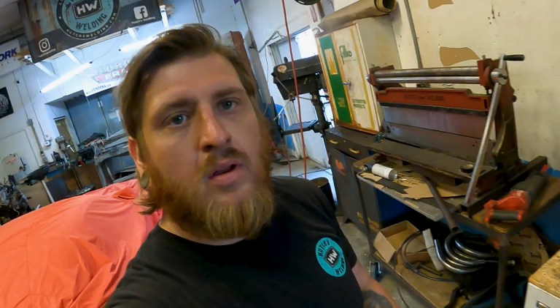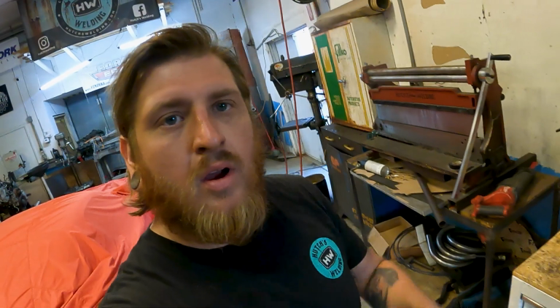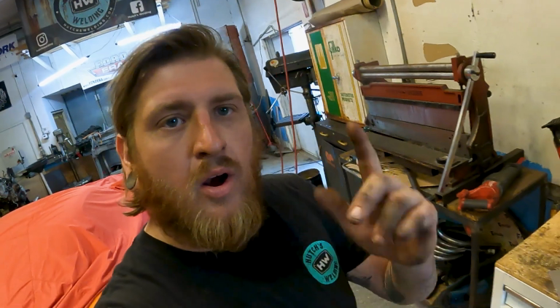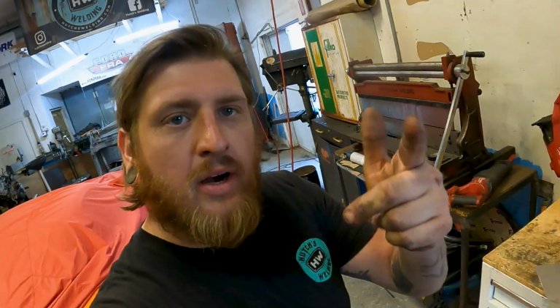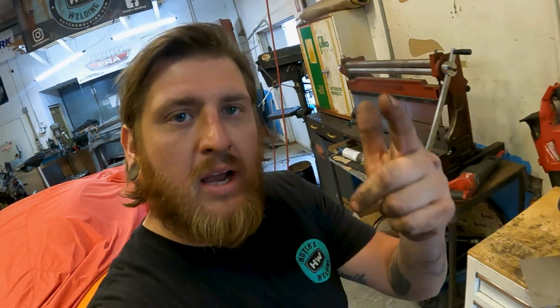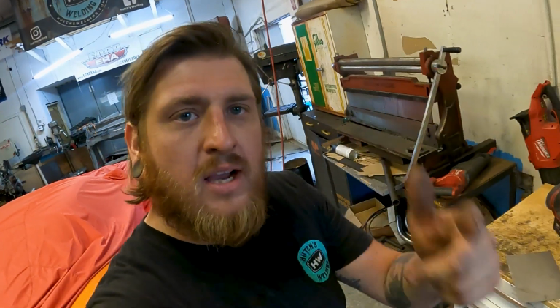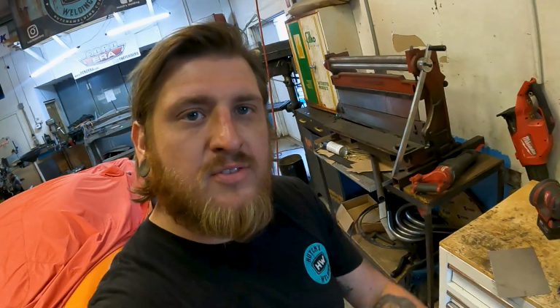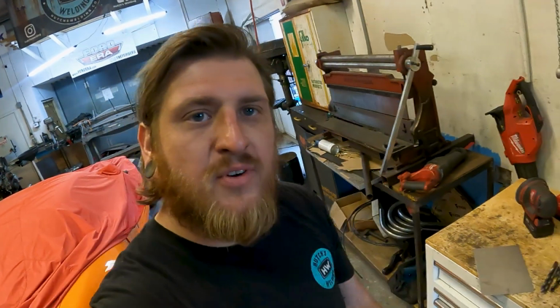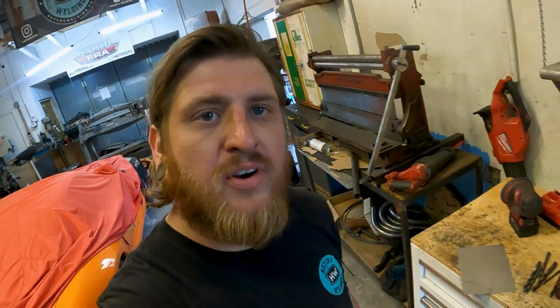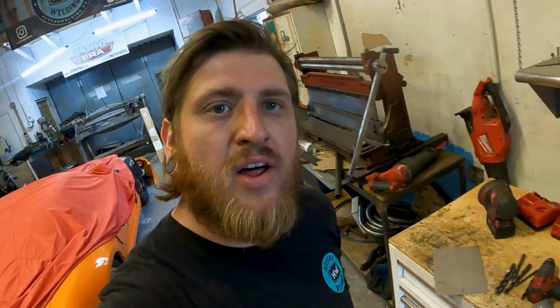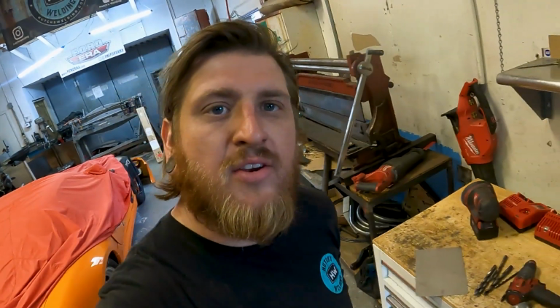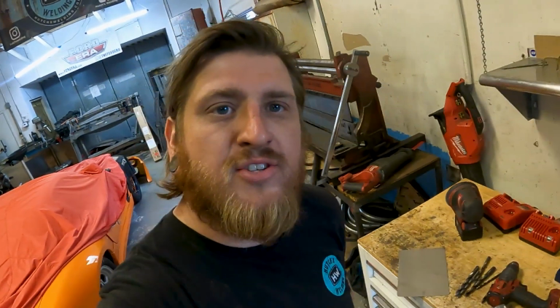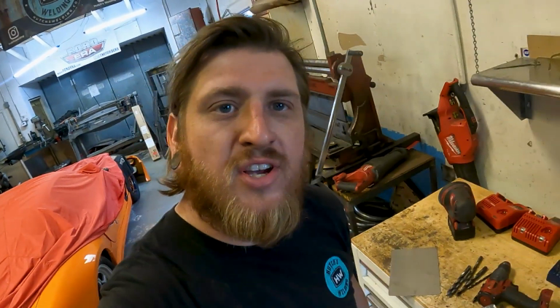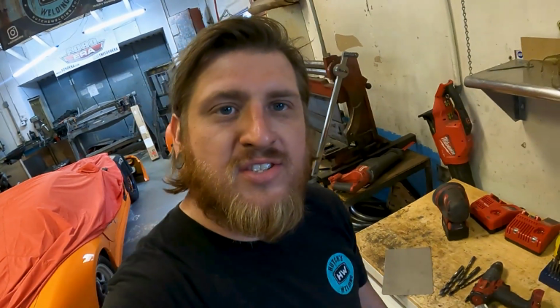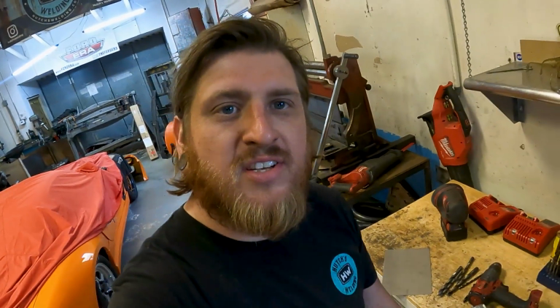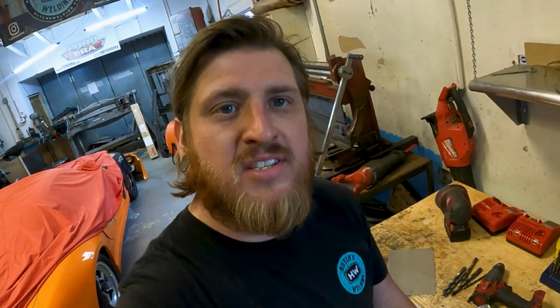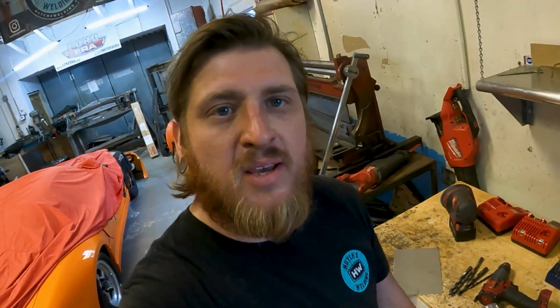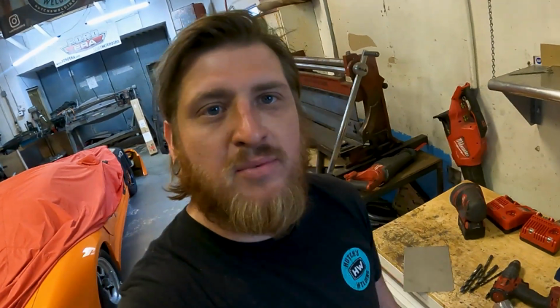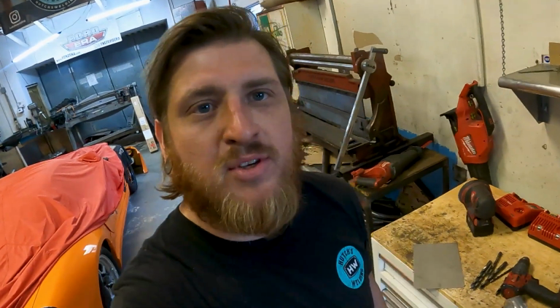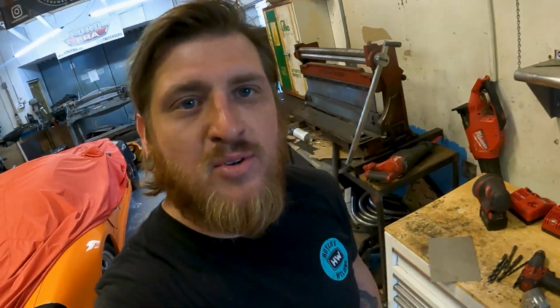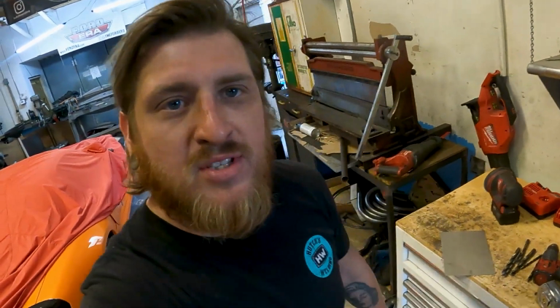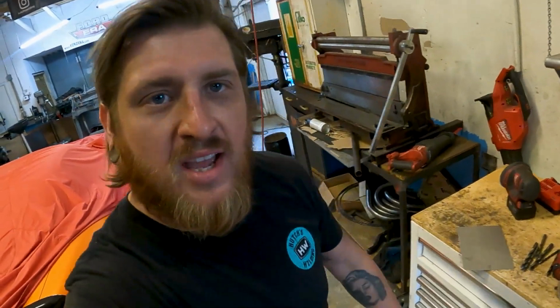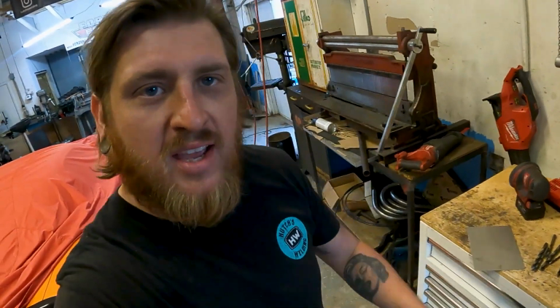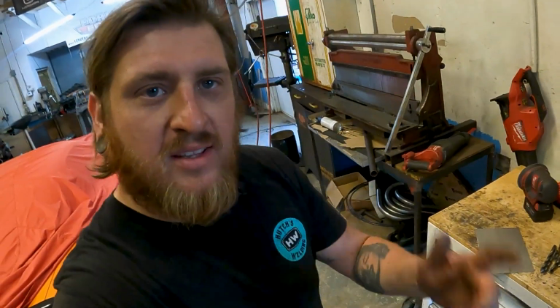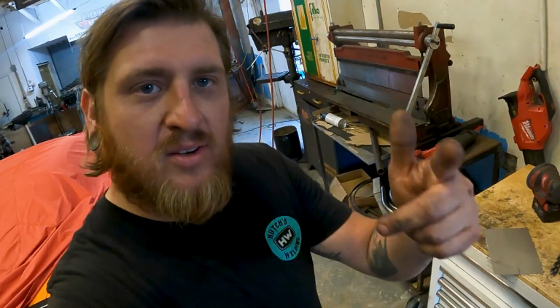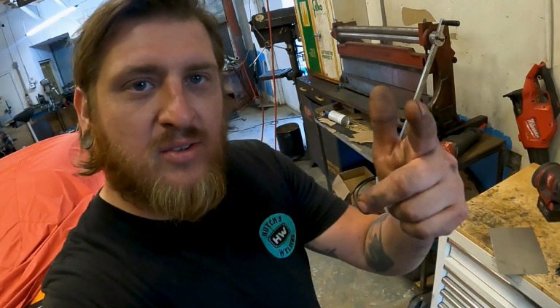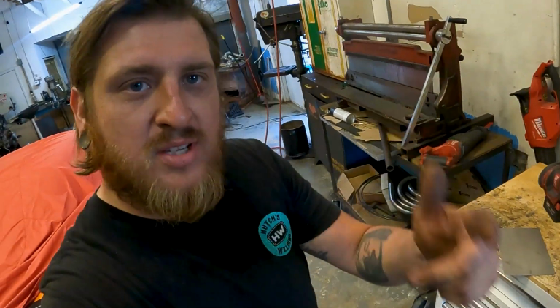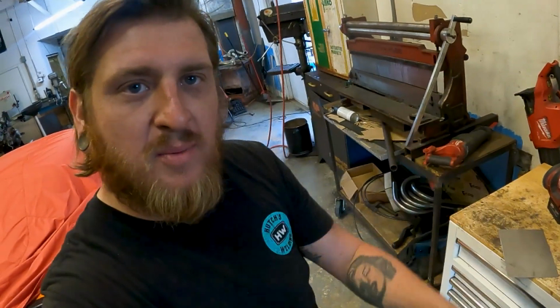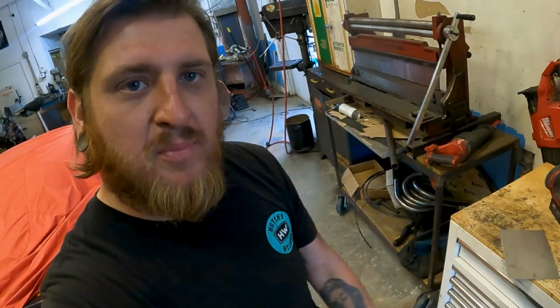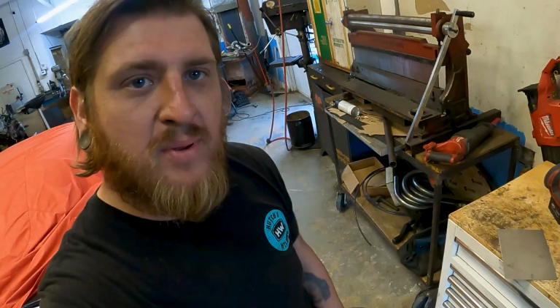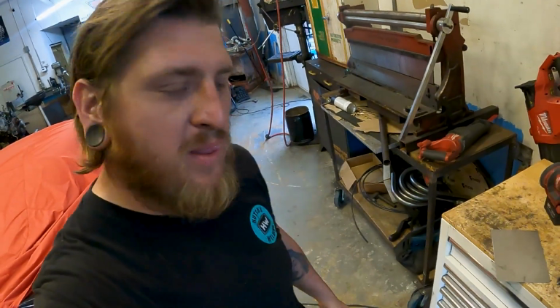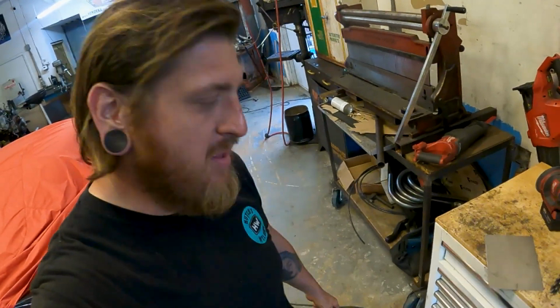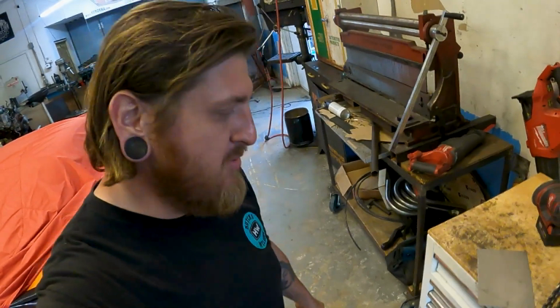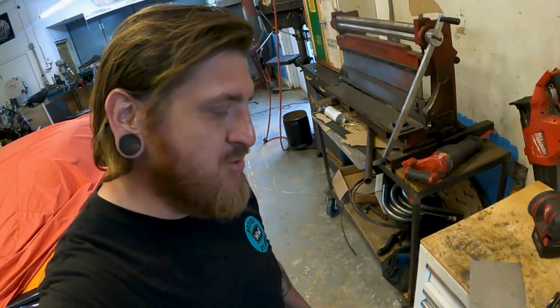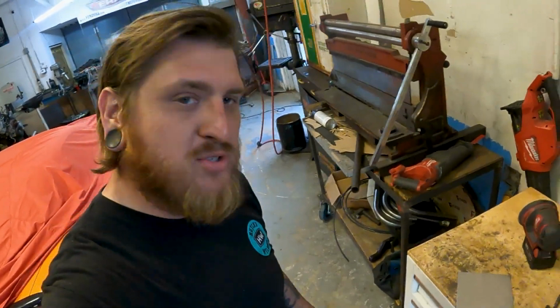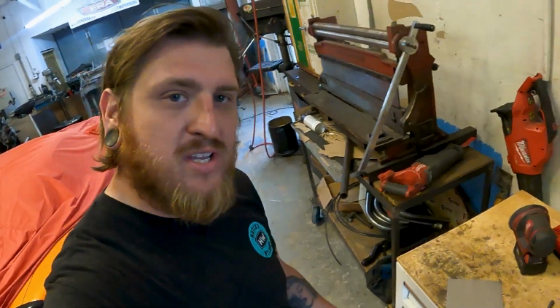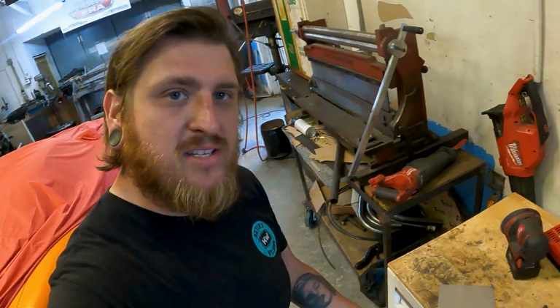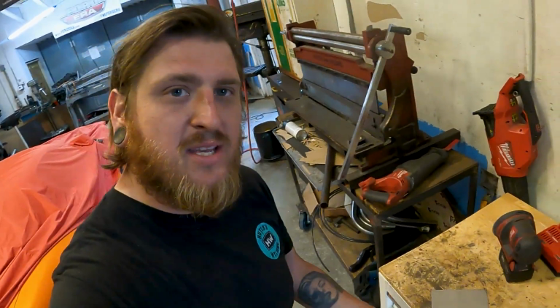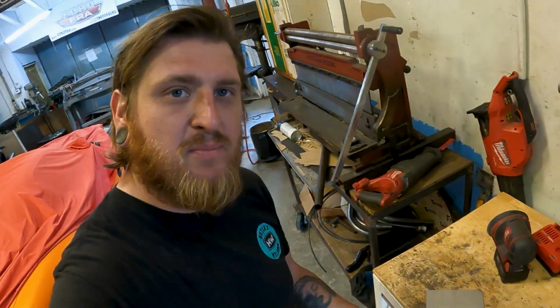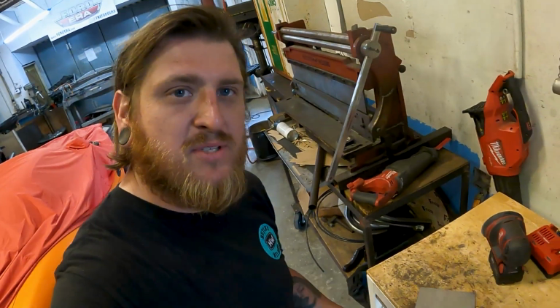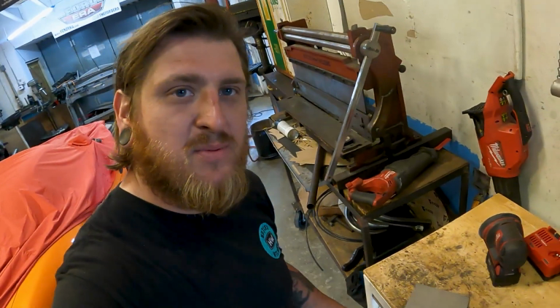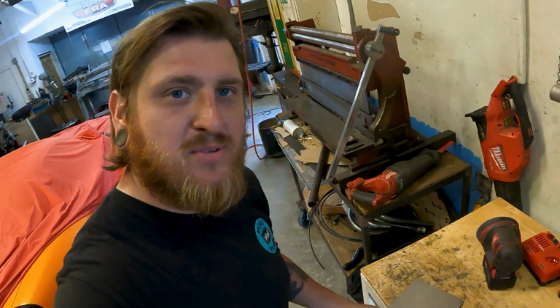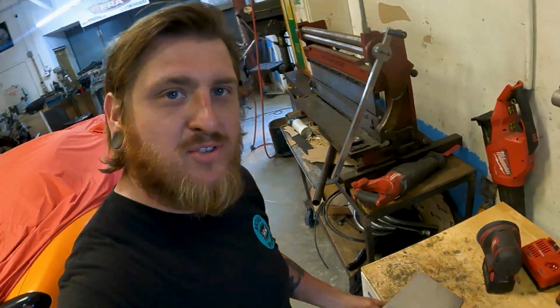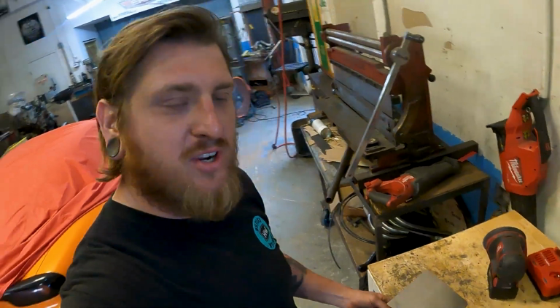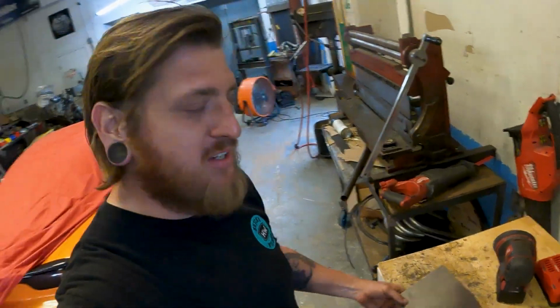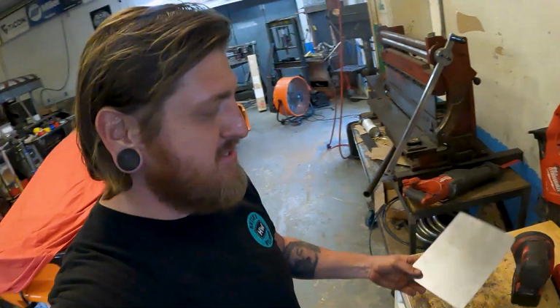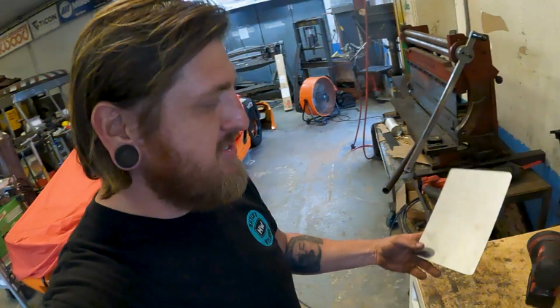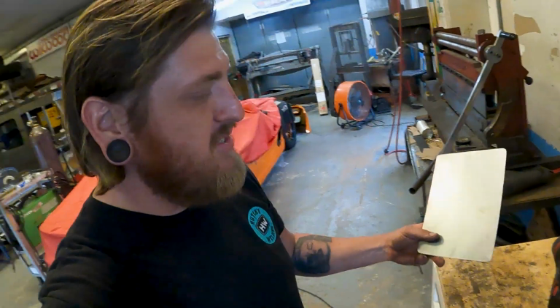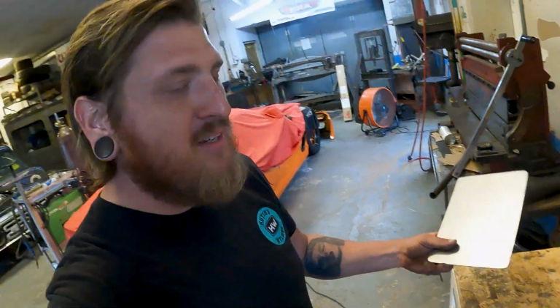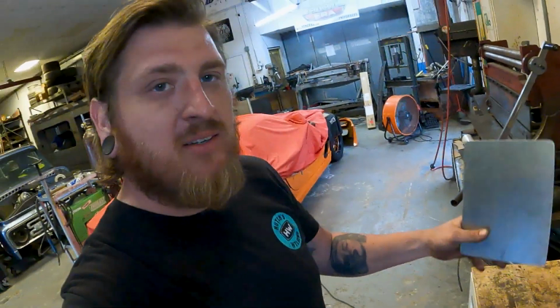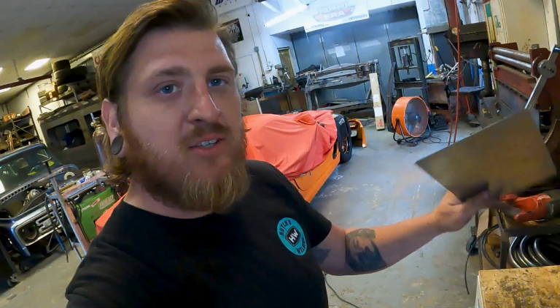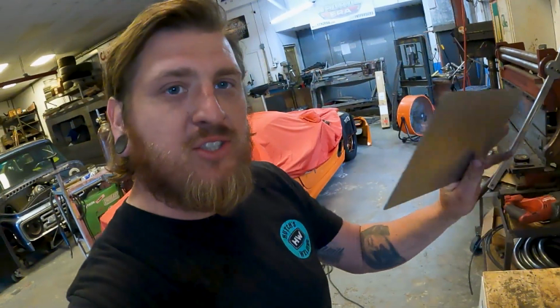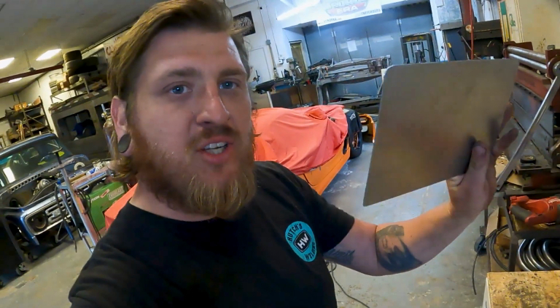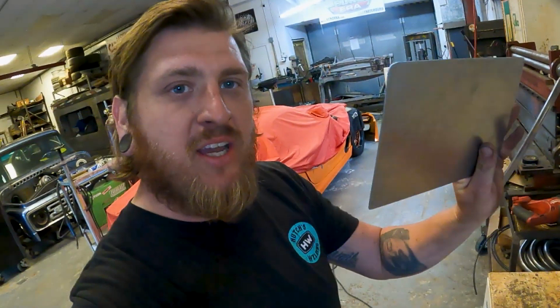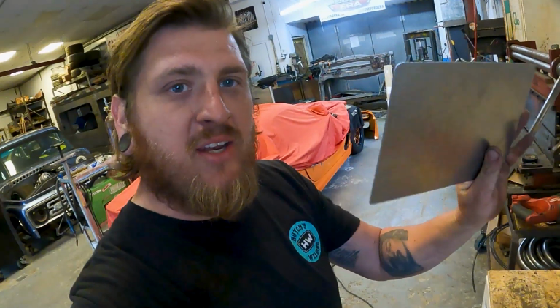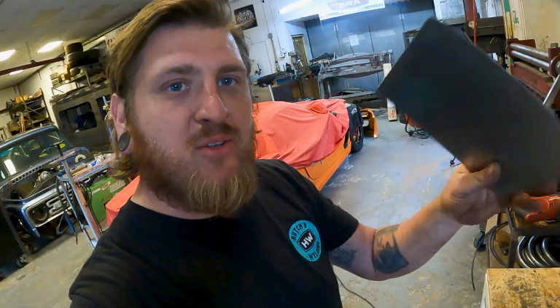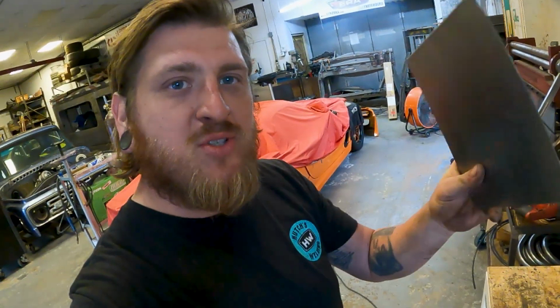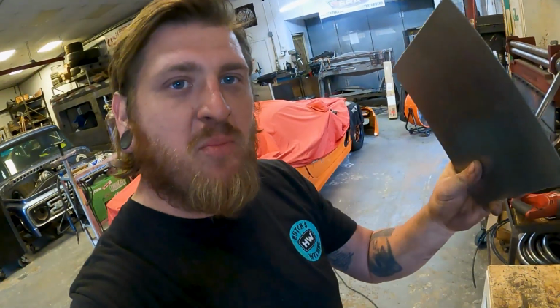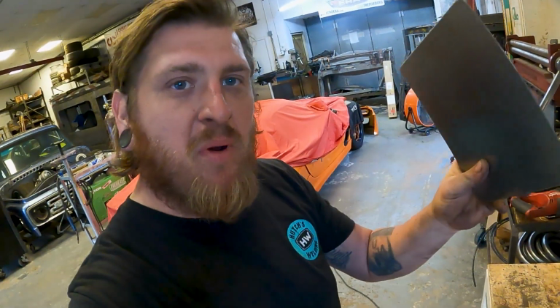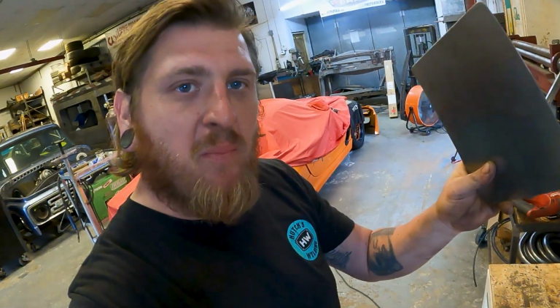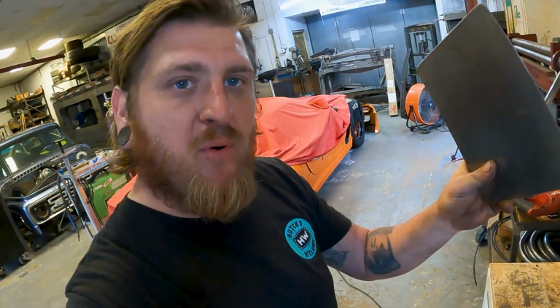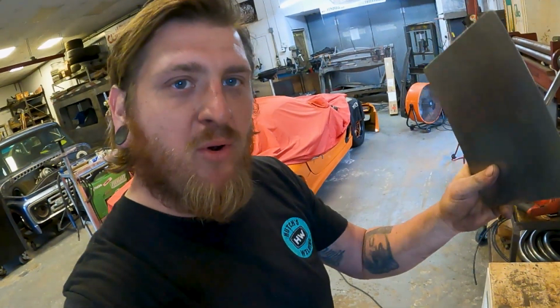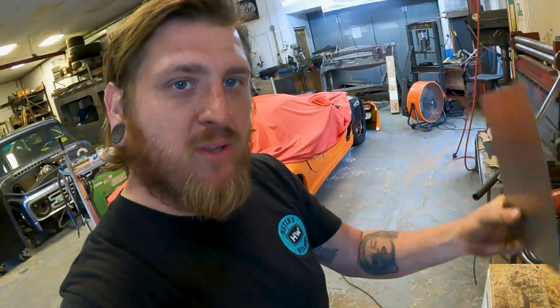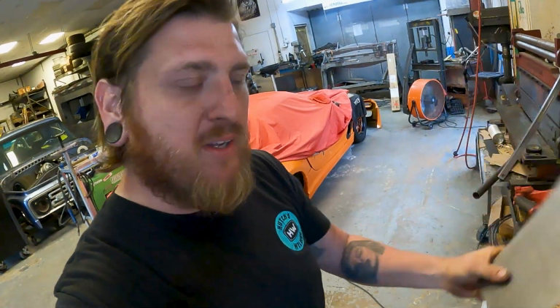All right guys, another Tip Tuesday — tips and tricks. I'm gonna show you how to do some bump rolling.